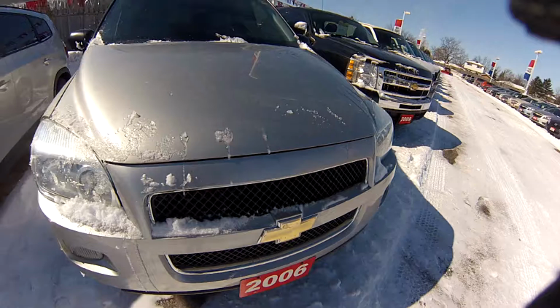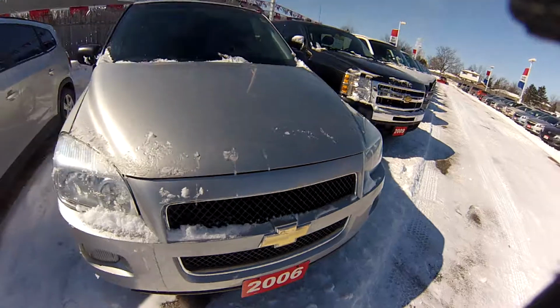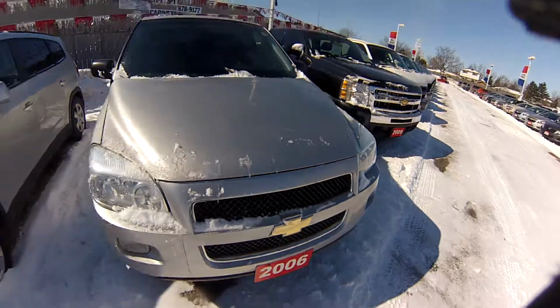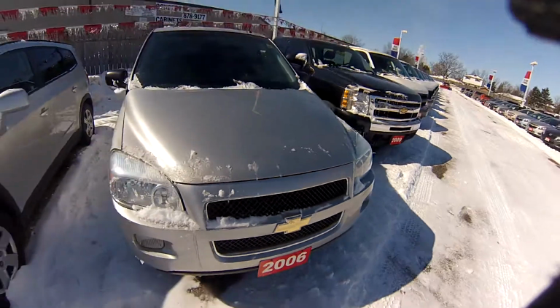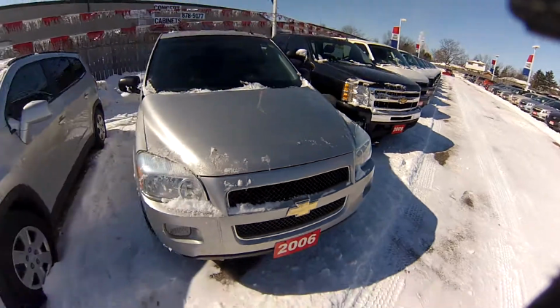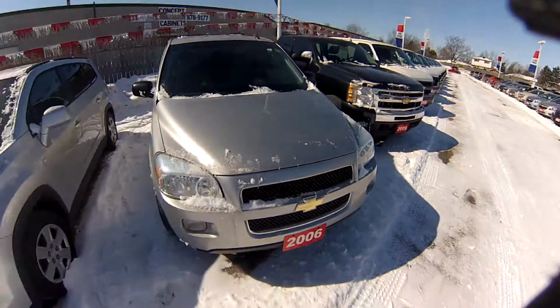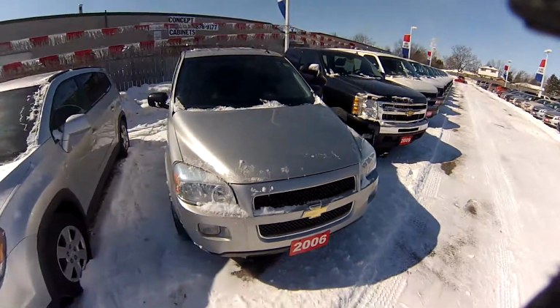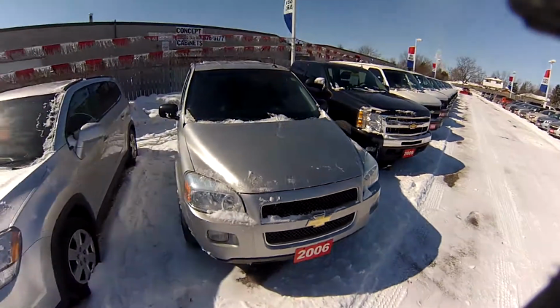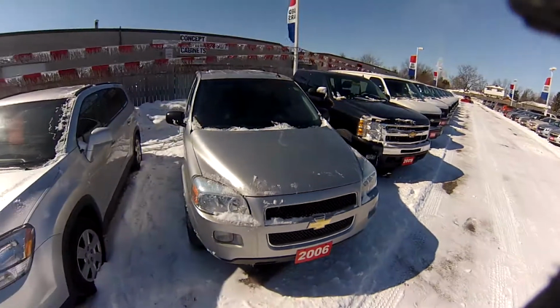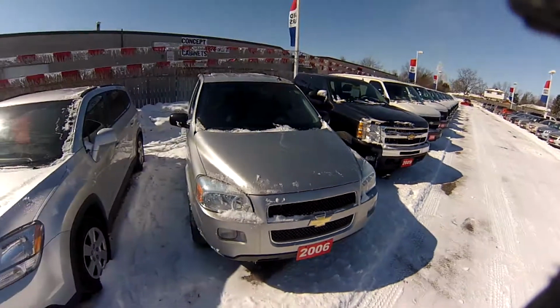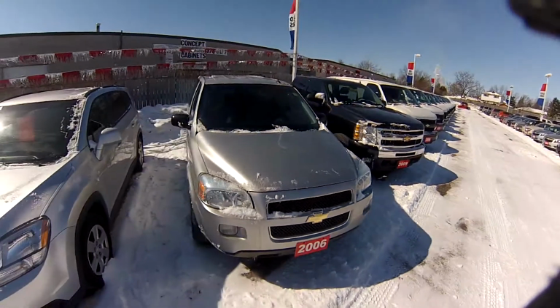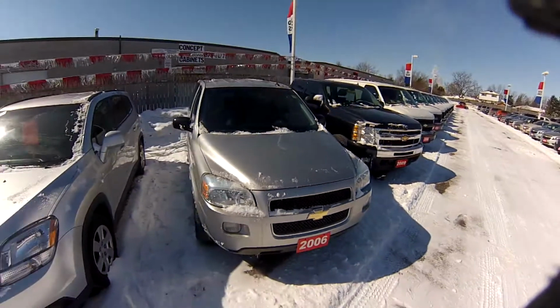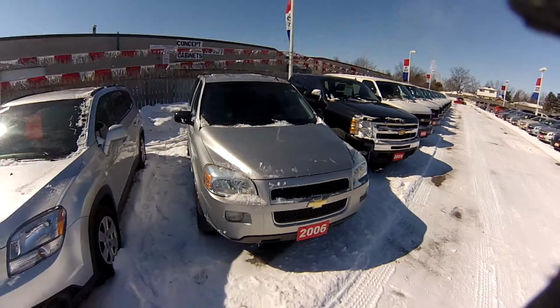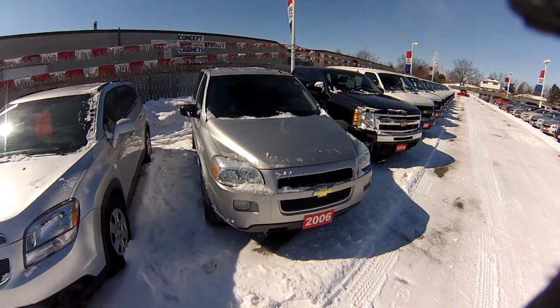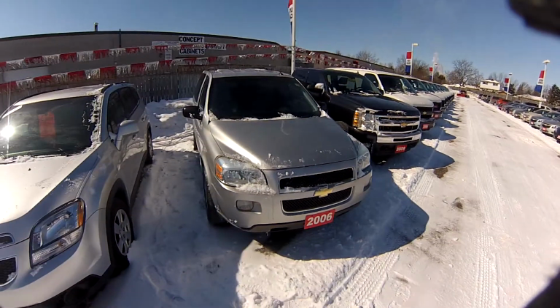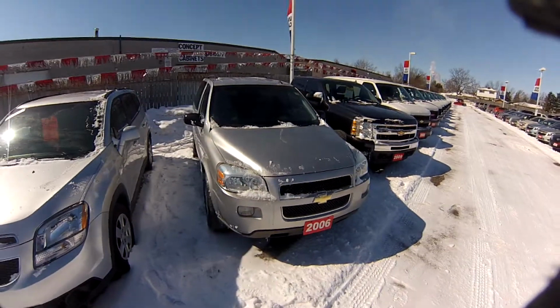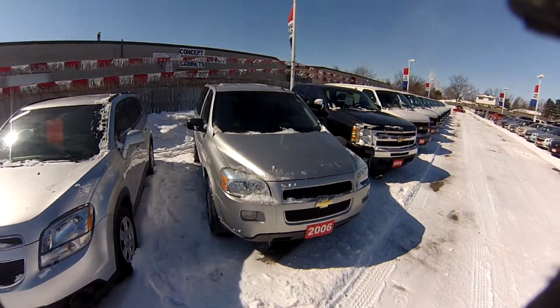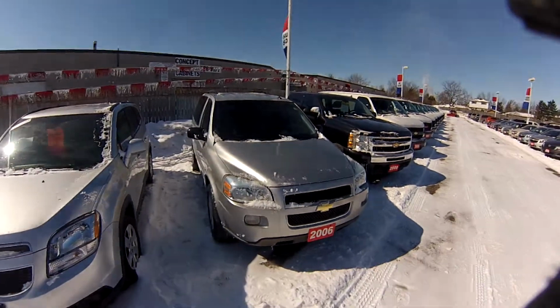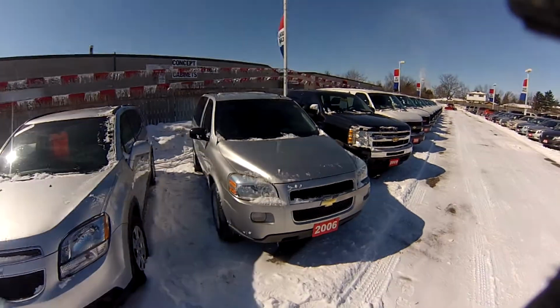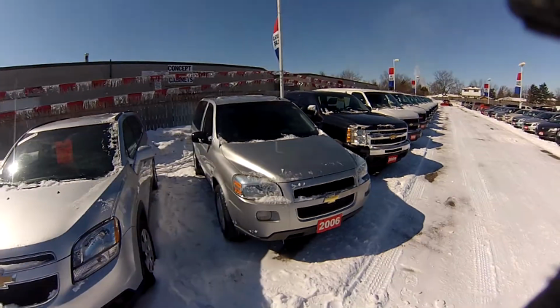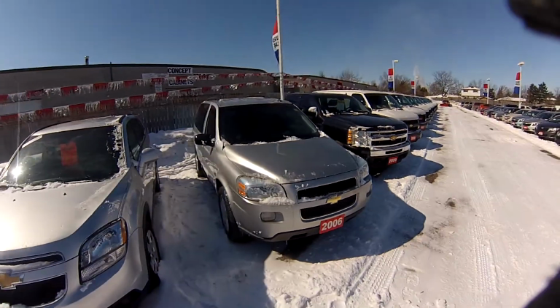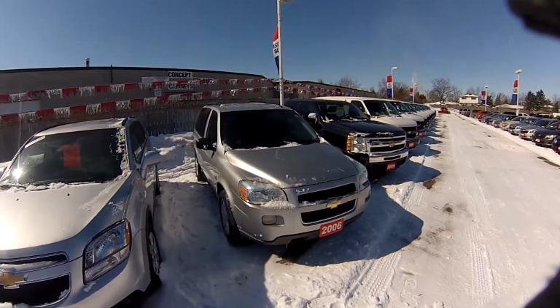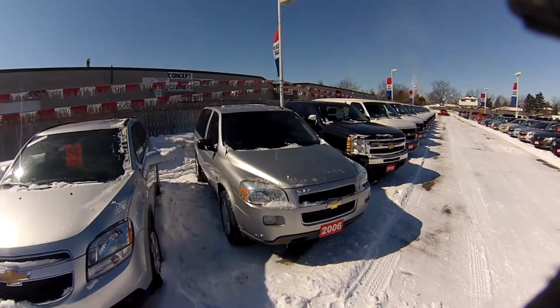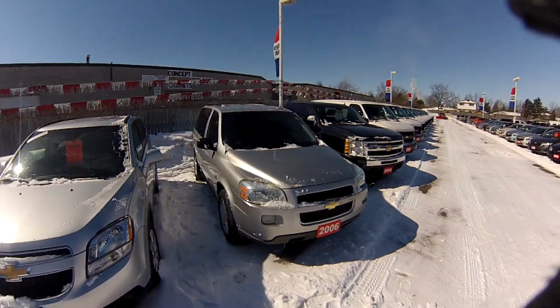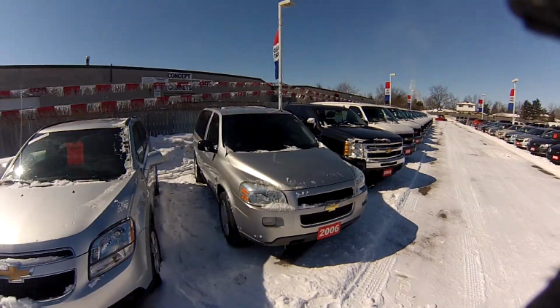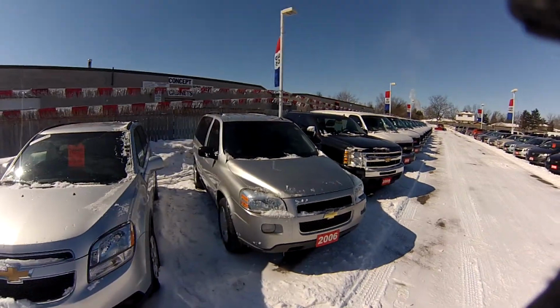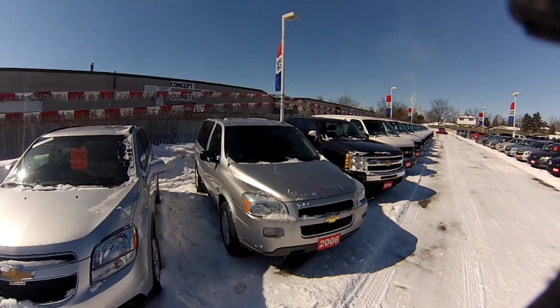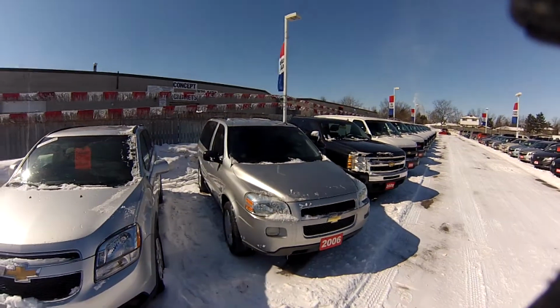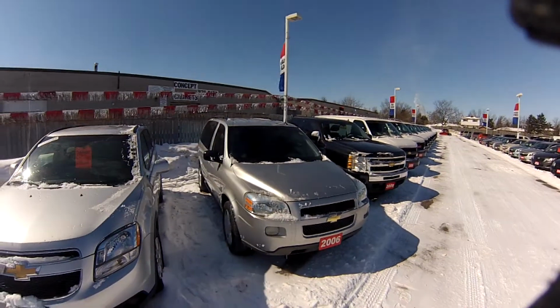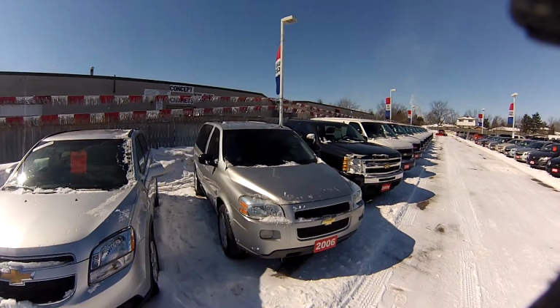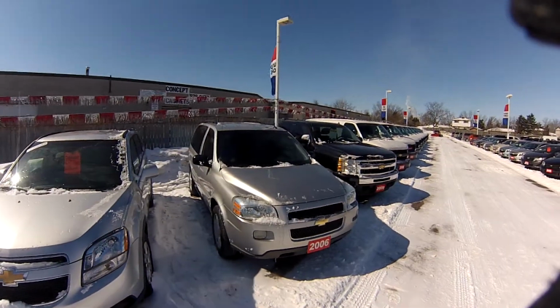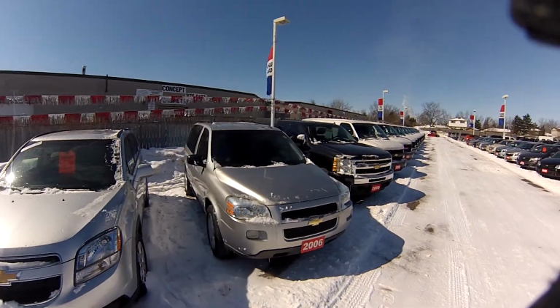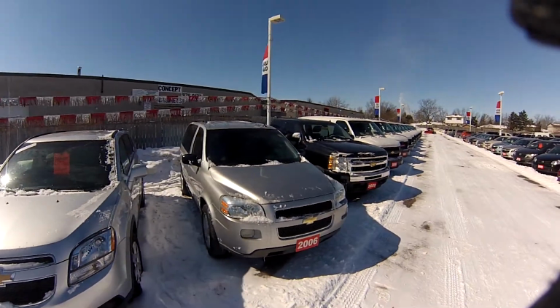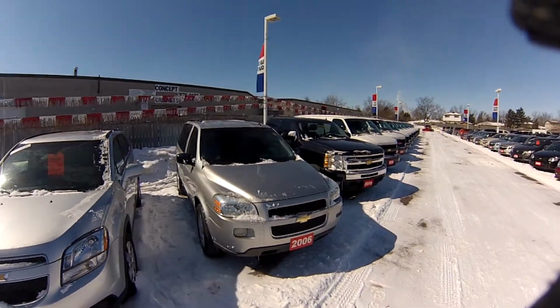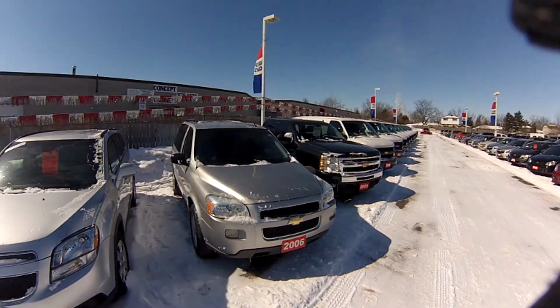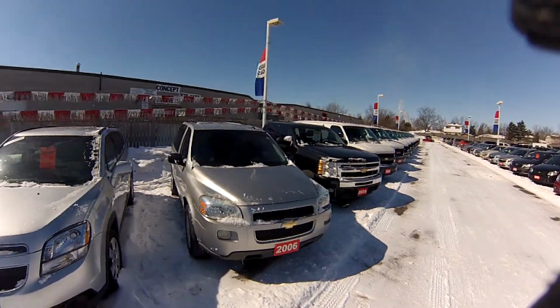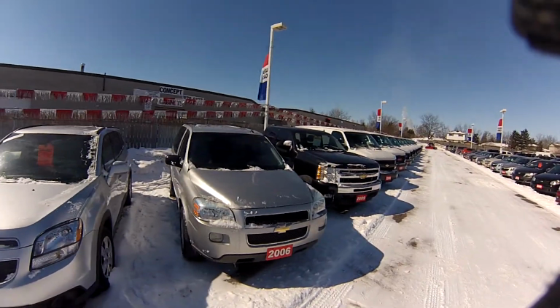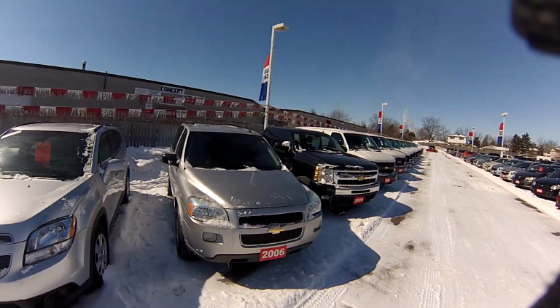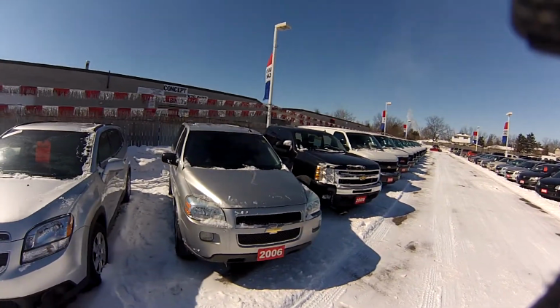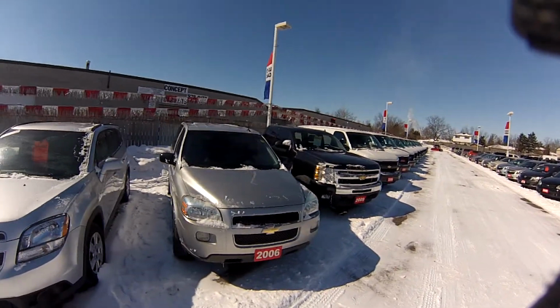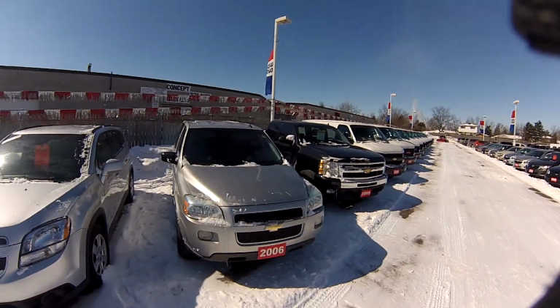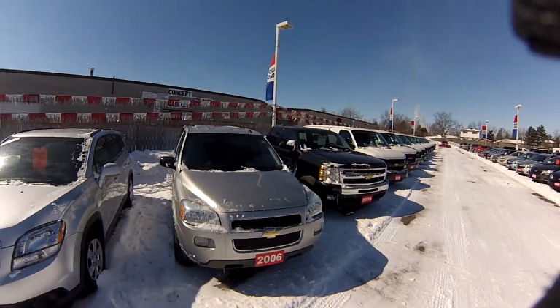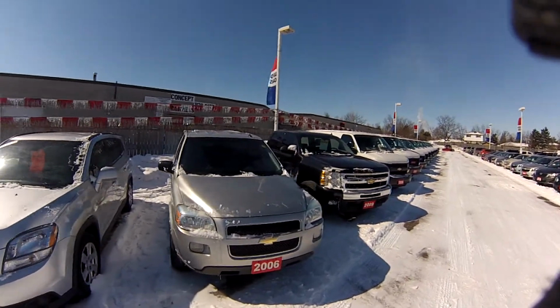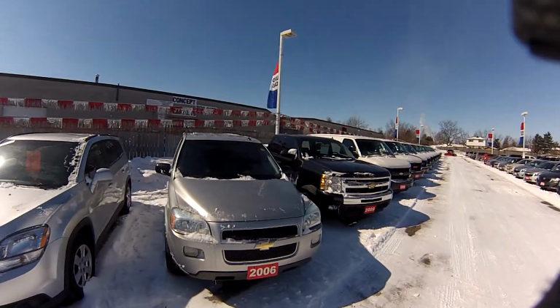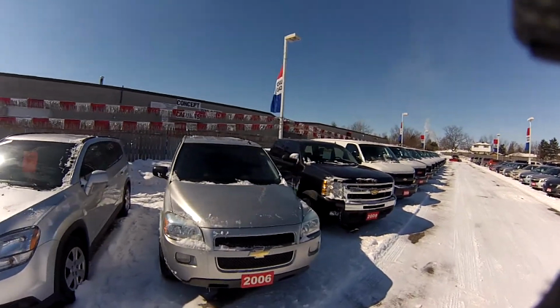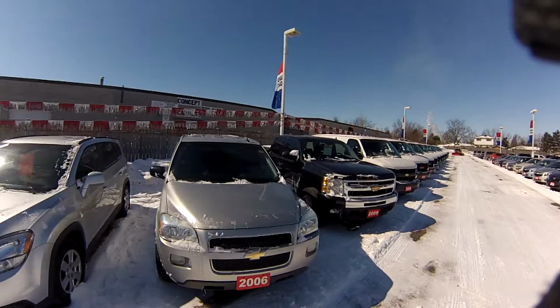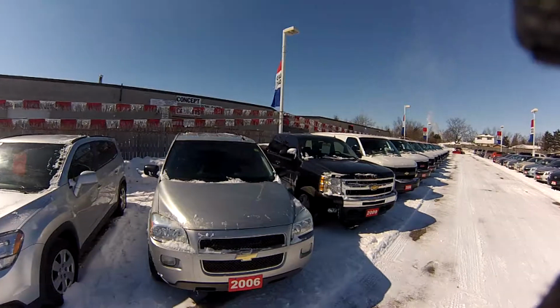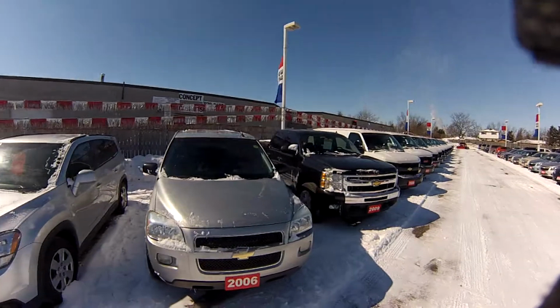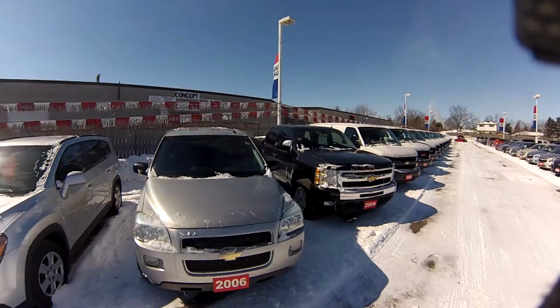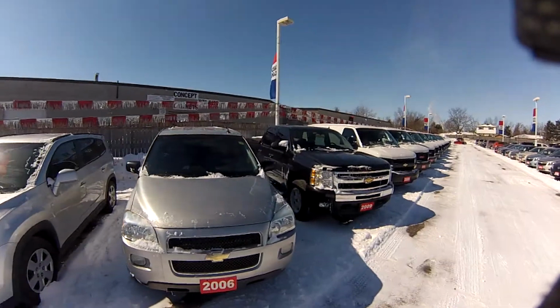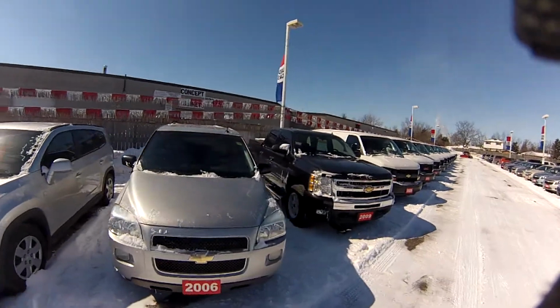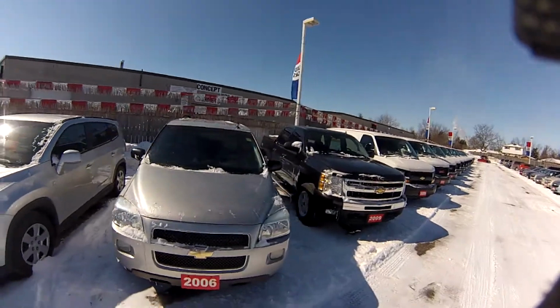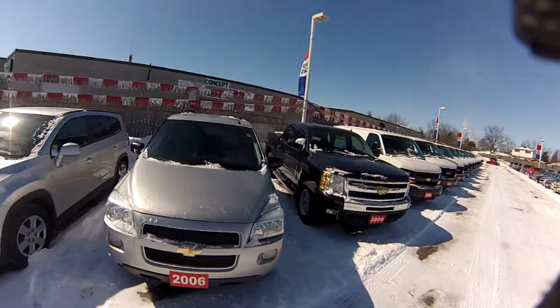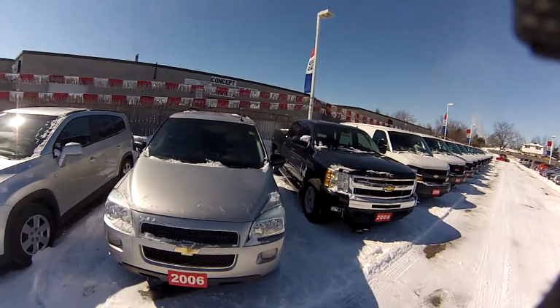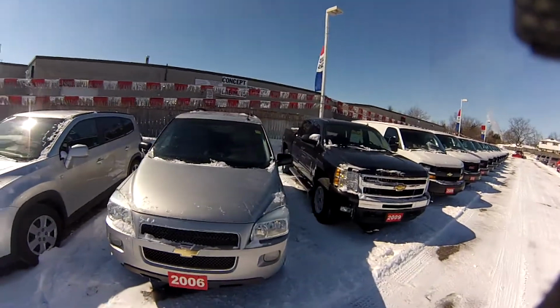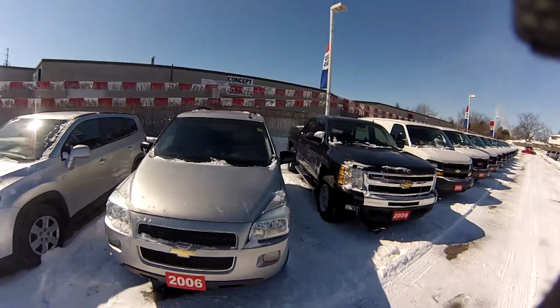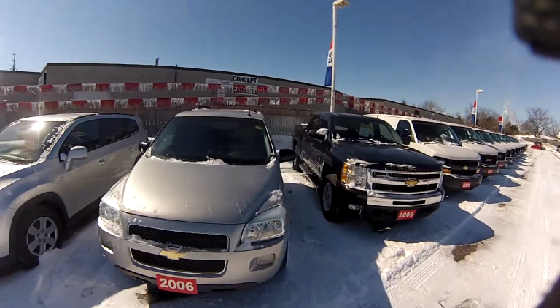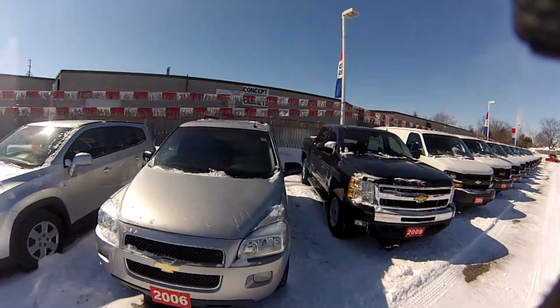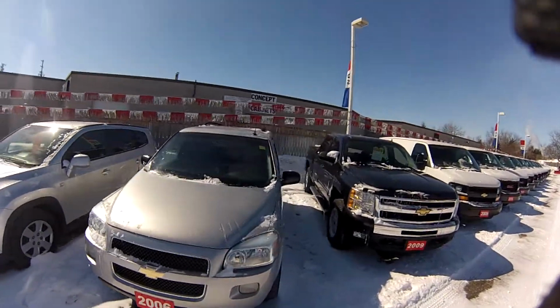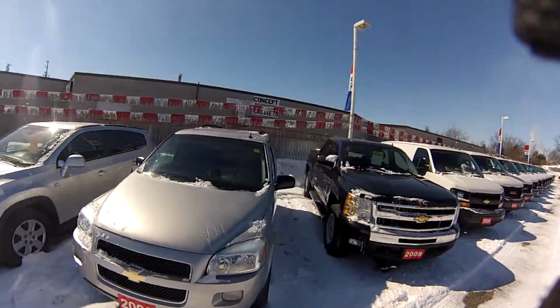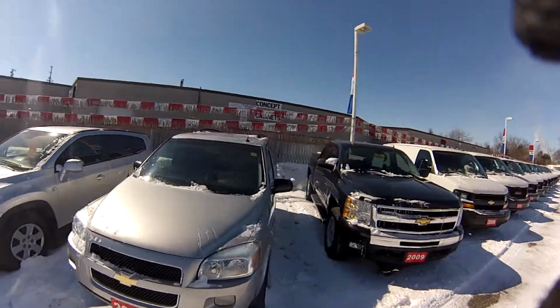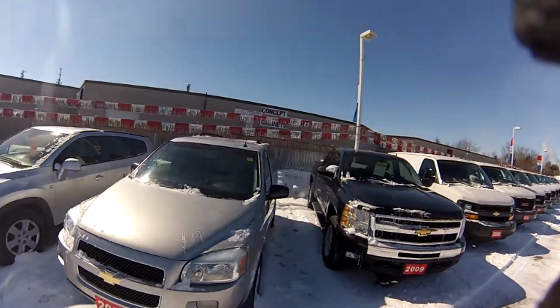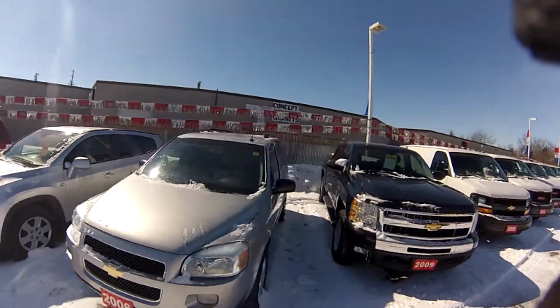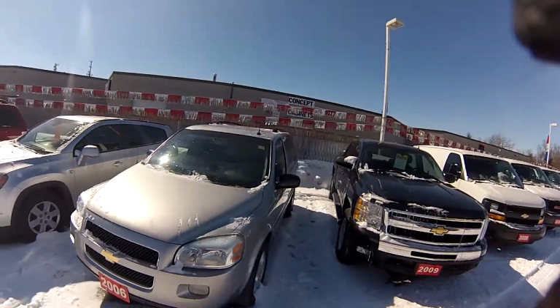Thanks for stopping by on the Wallace Chev YouTube channel. We're checking out a 2006 Chevrolet Uplander with 156,113 kilometers on it.